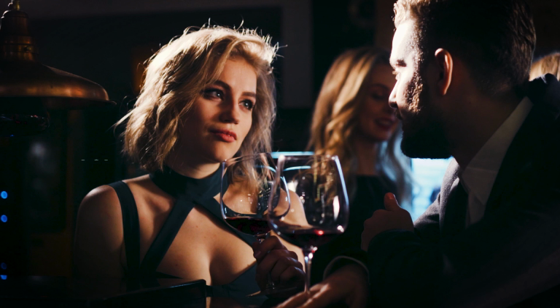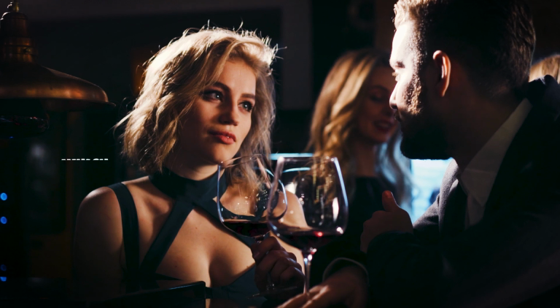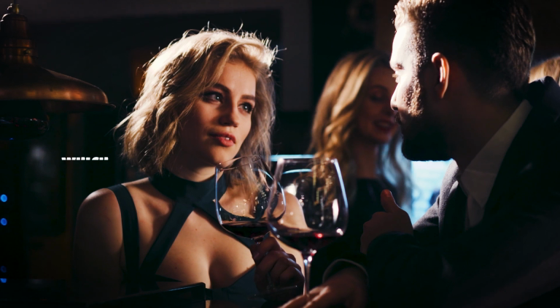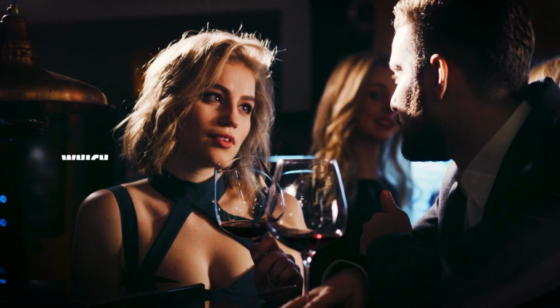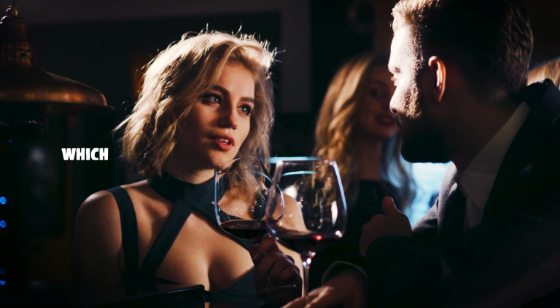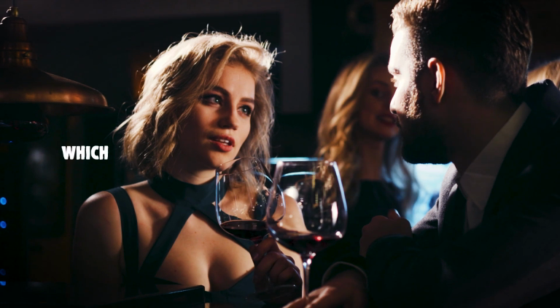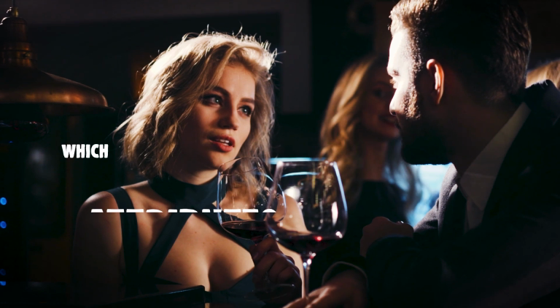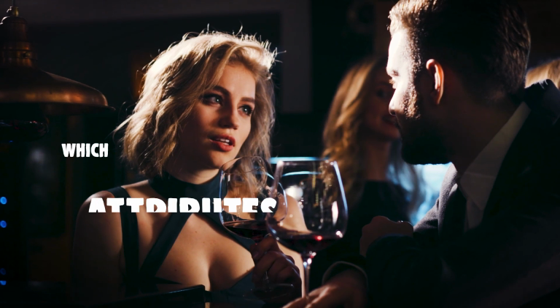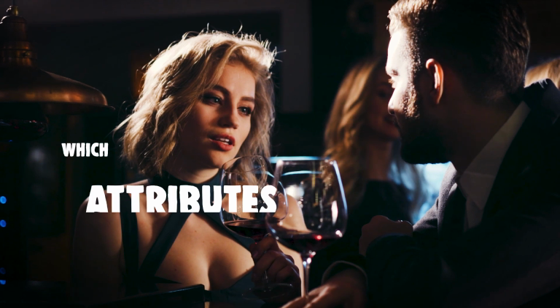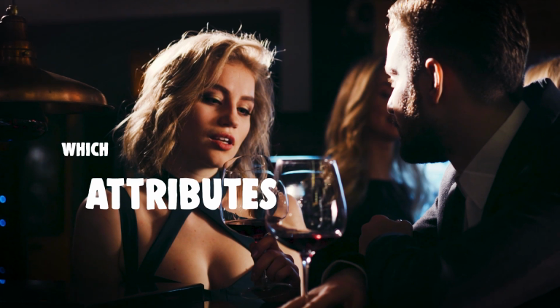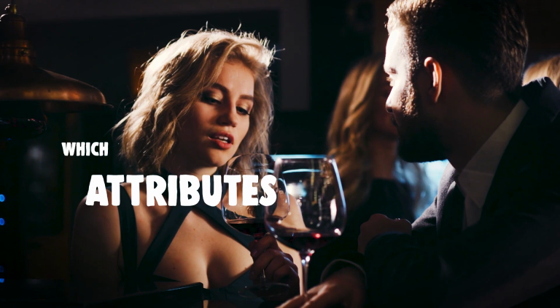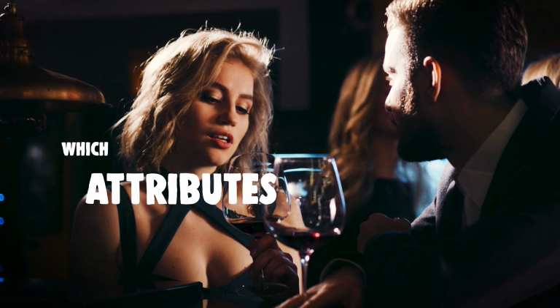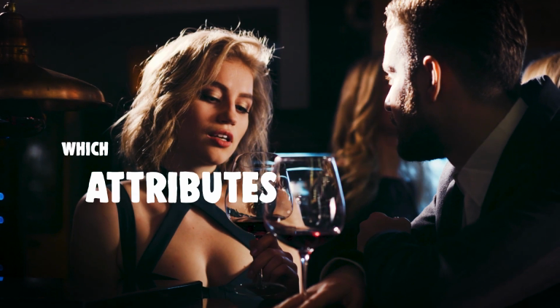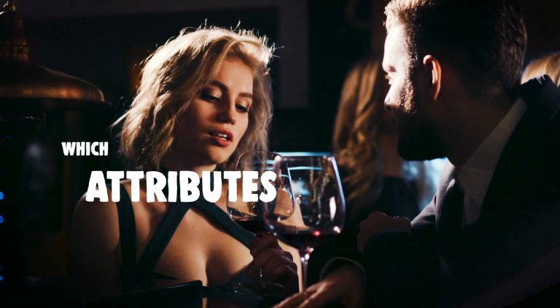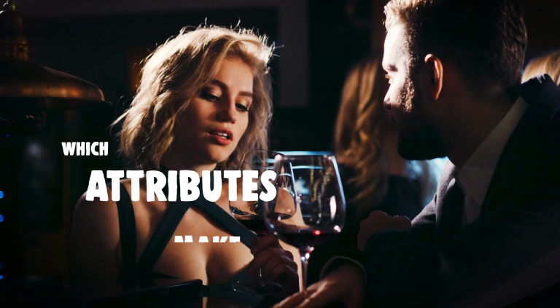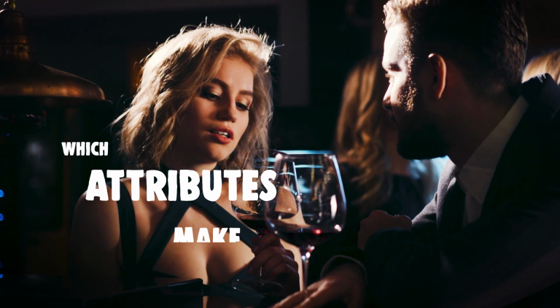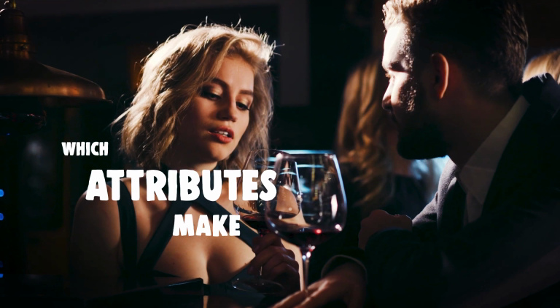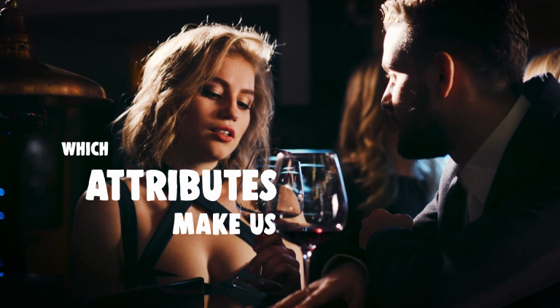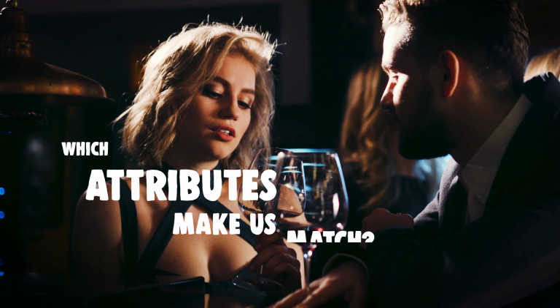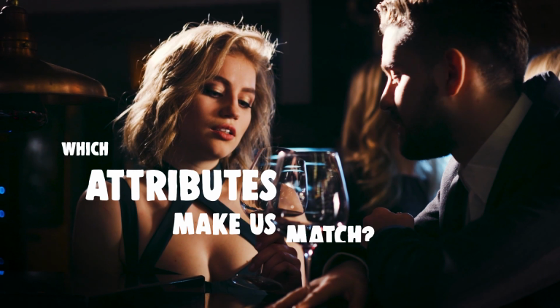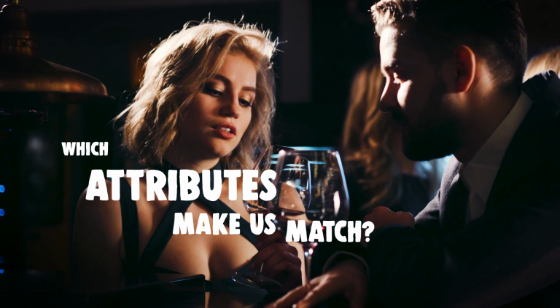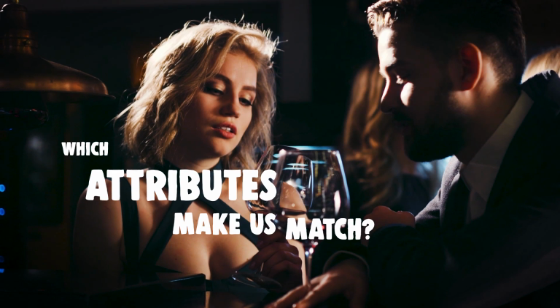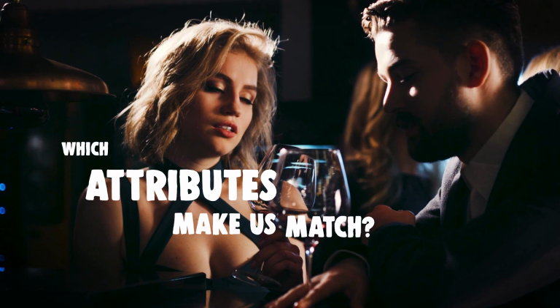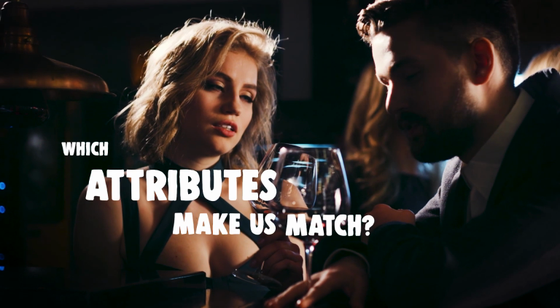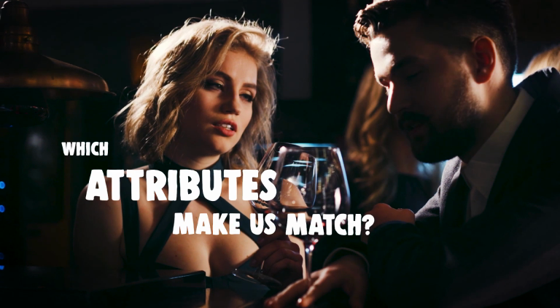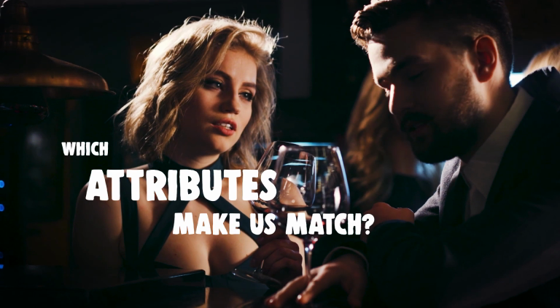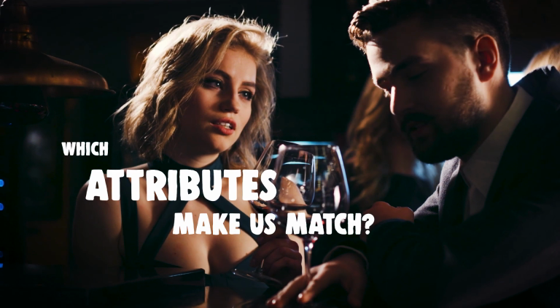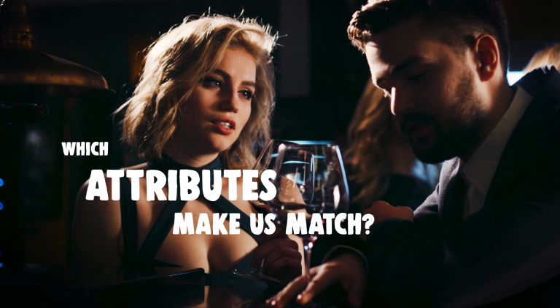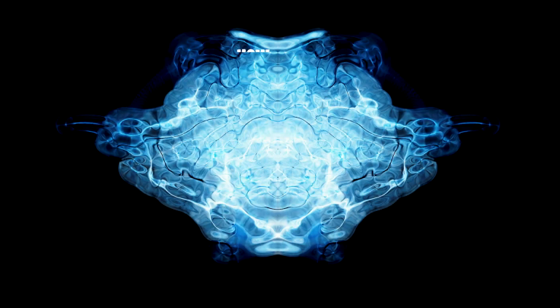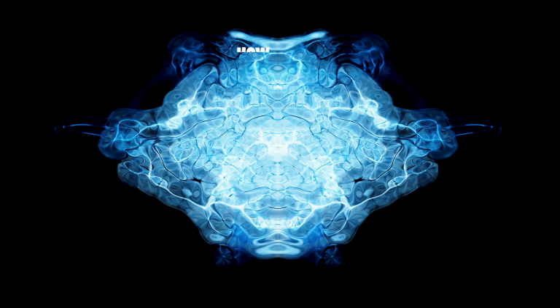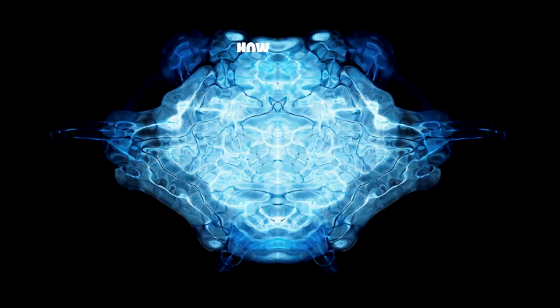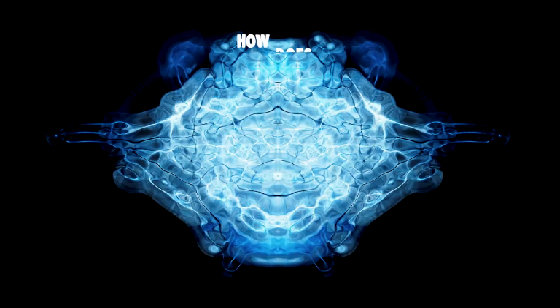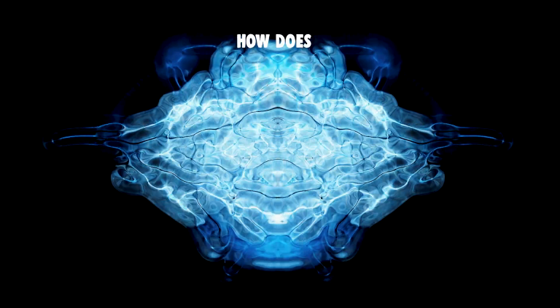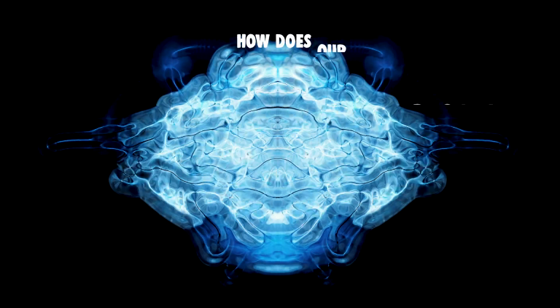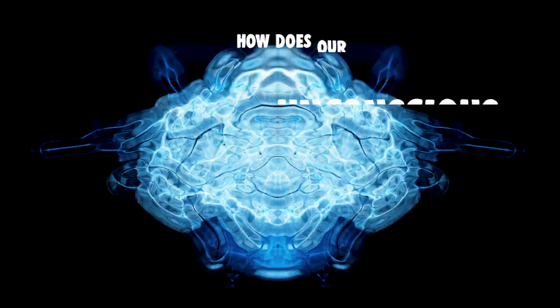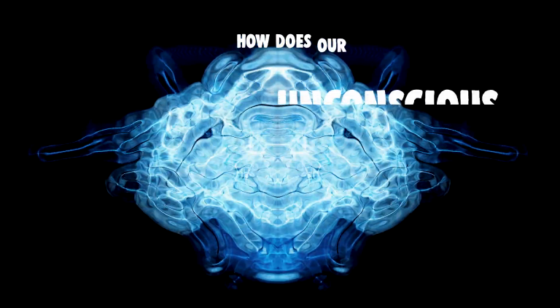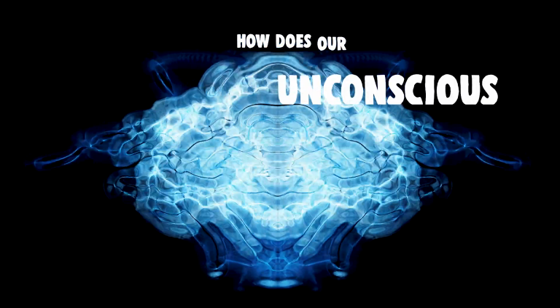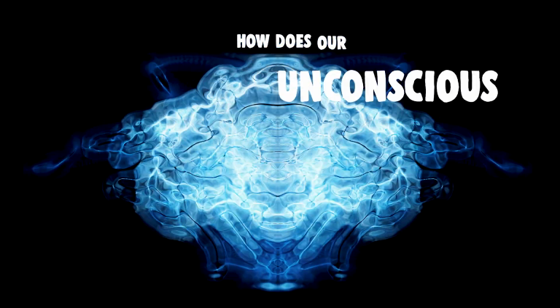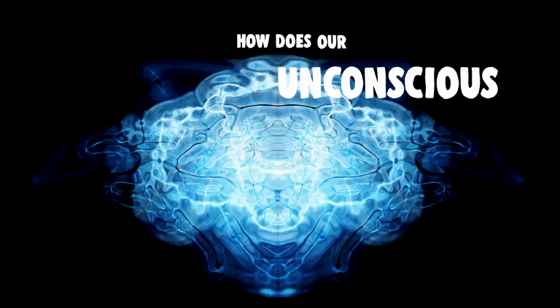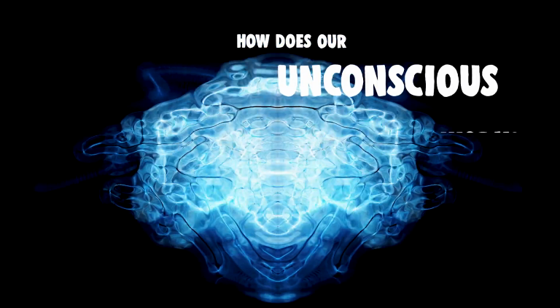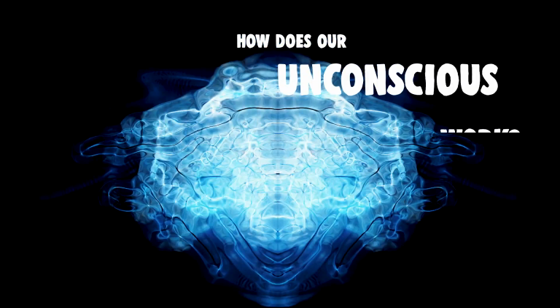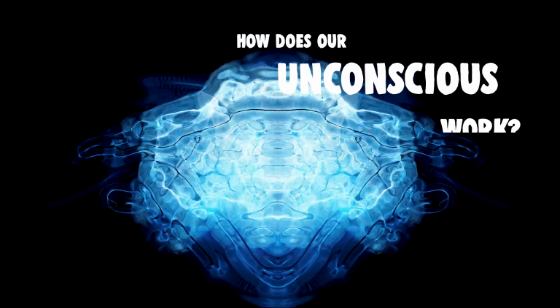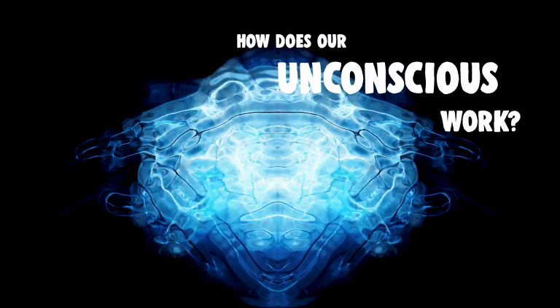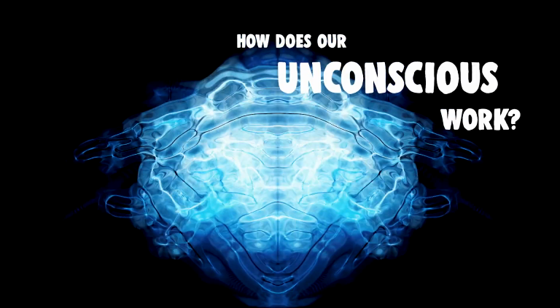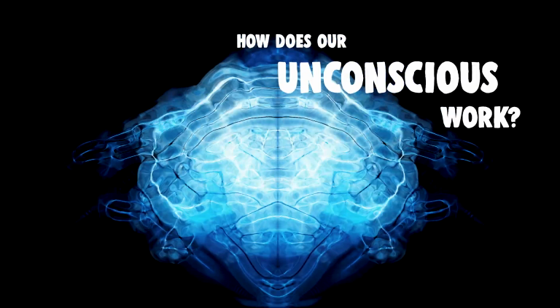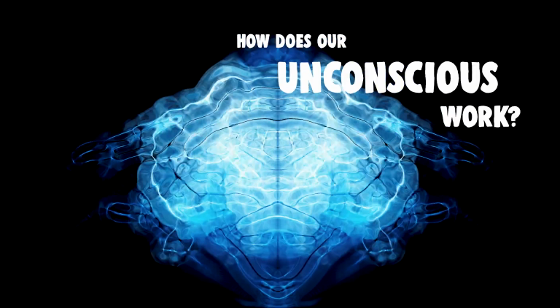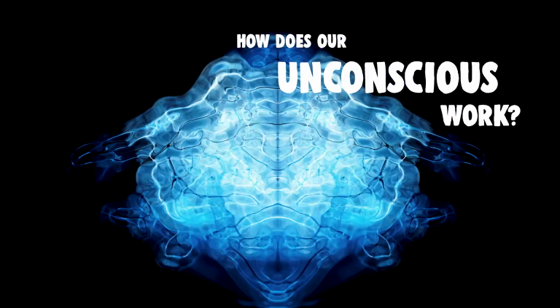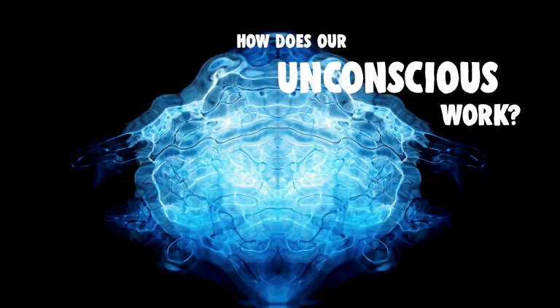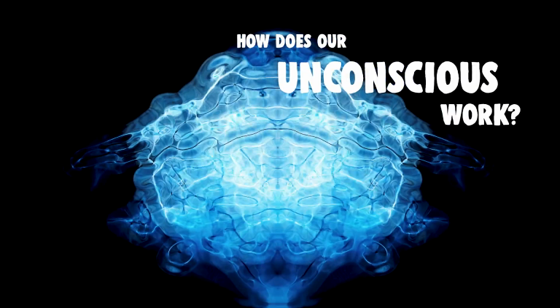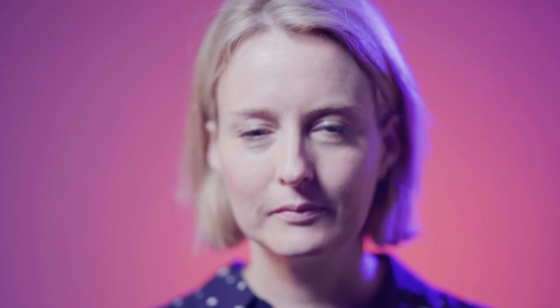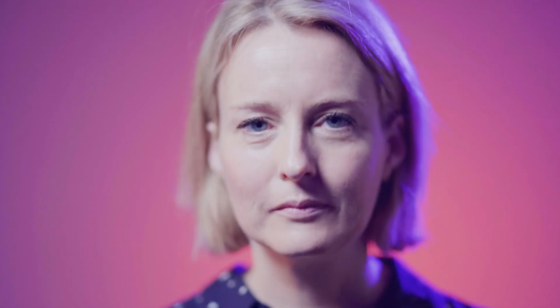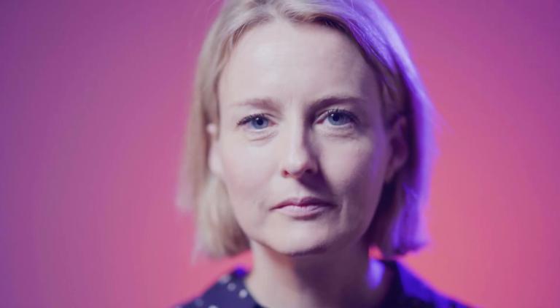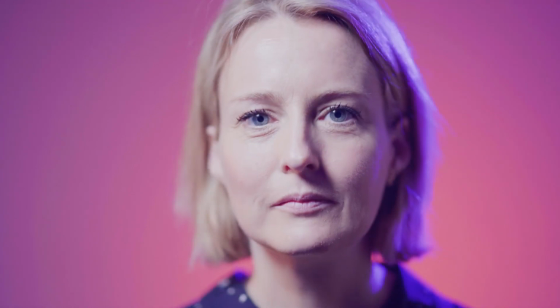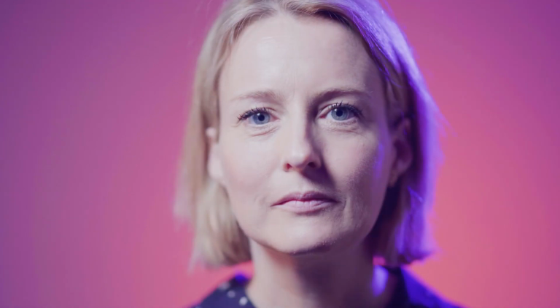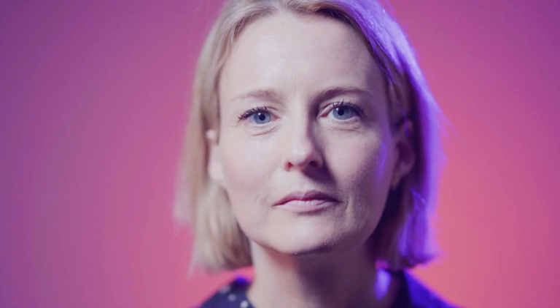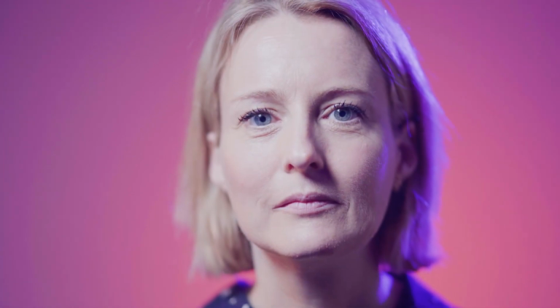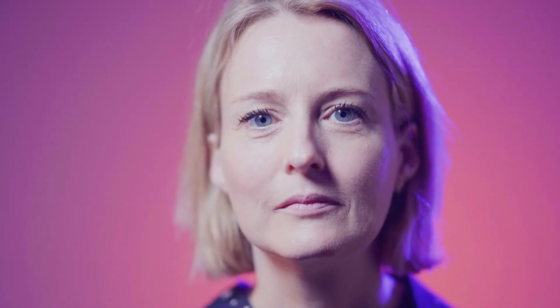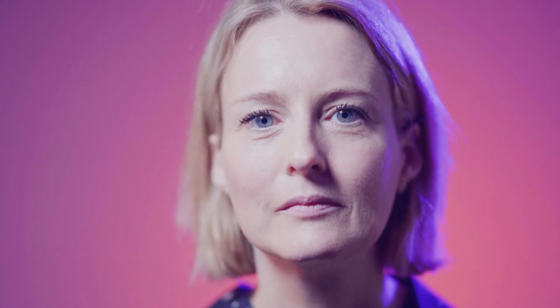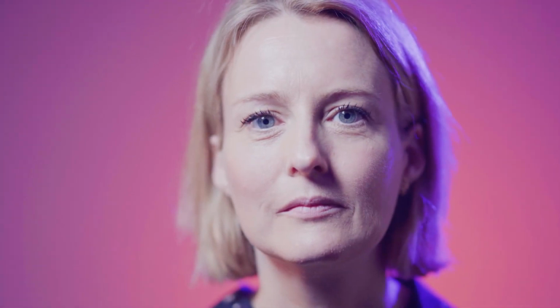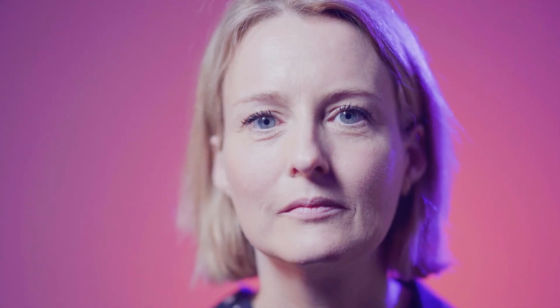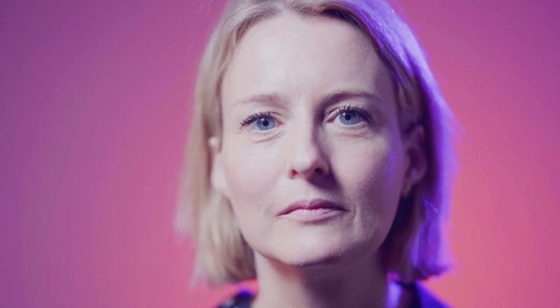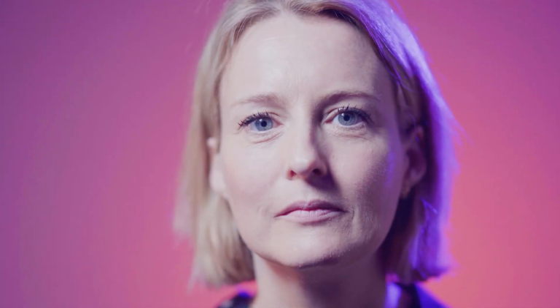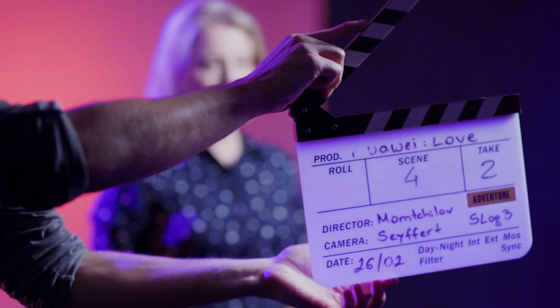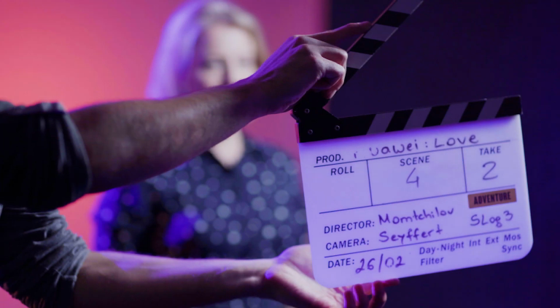Which attributes make us match? How does our unconscious work? Stay with us to find out.